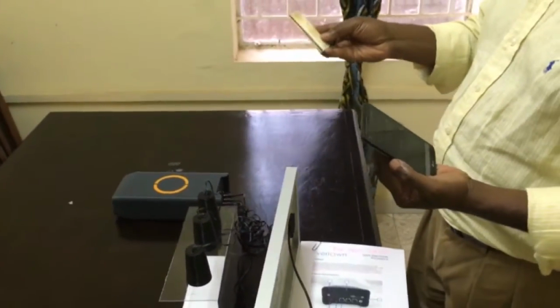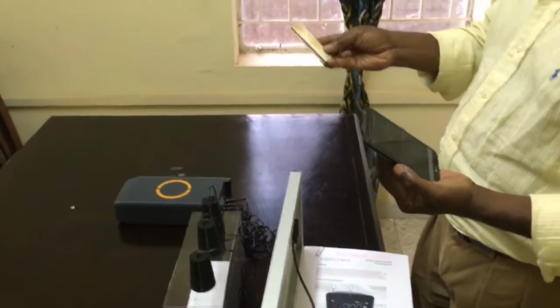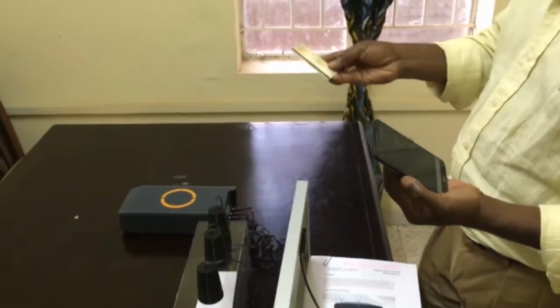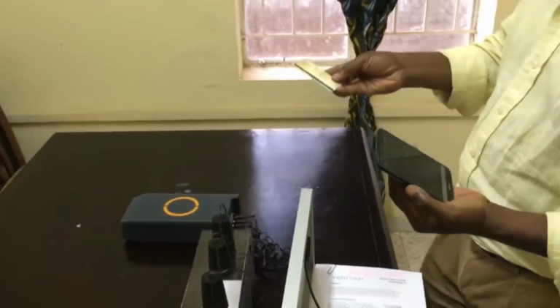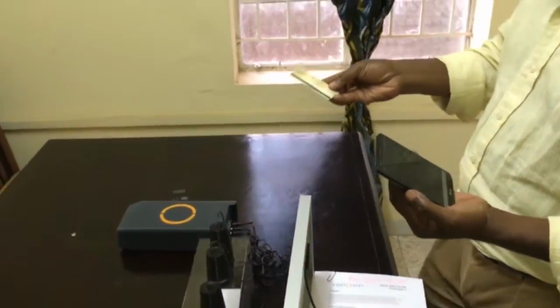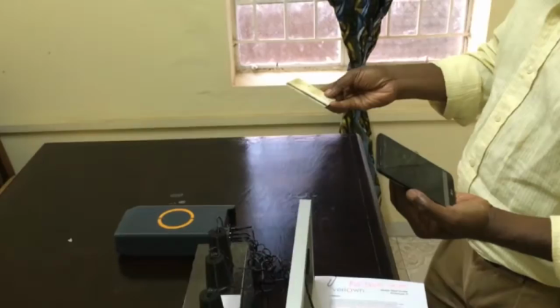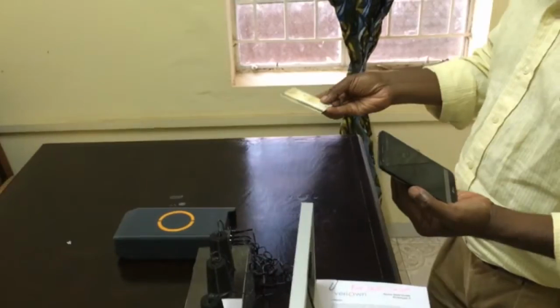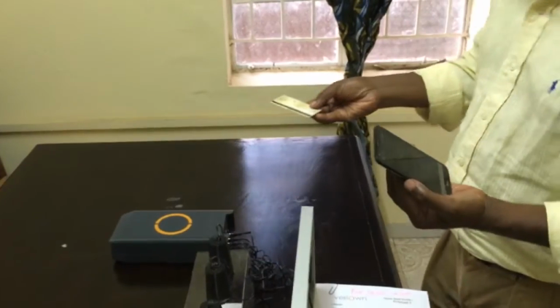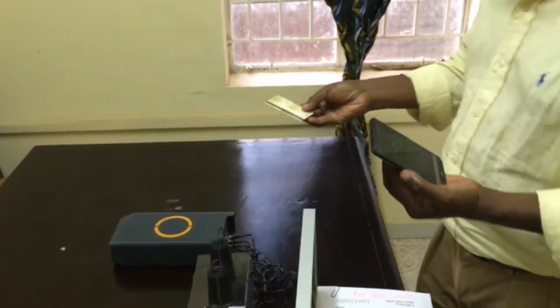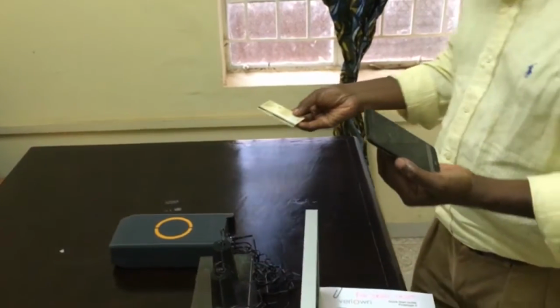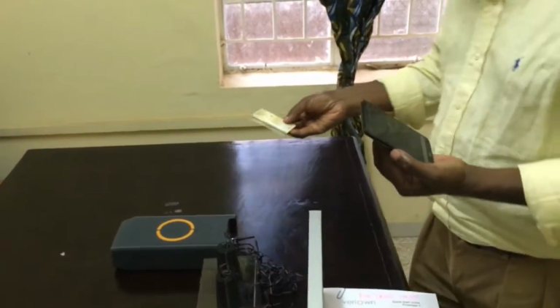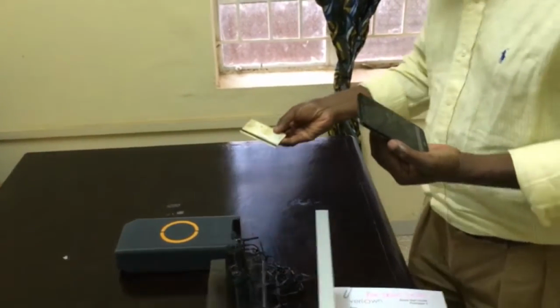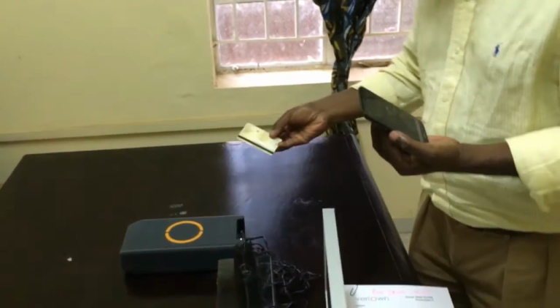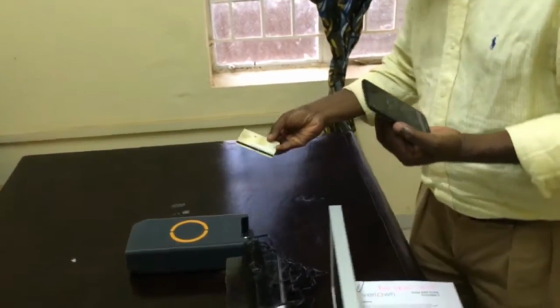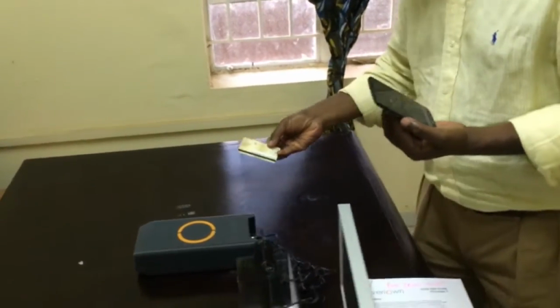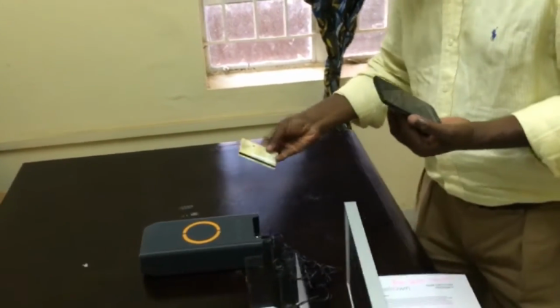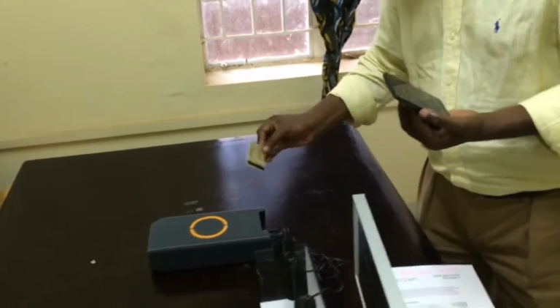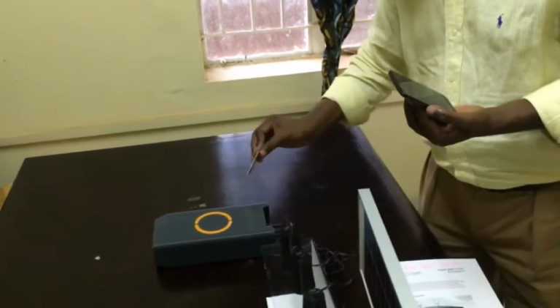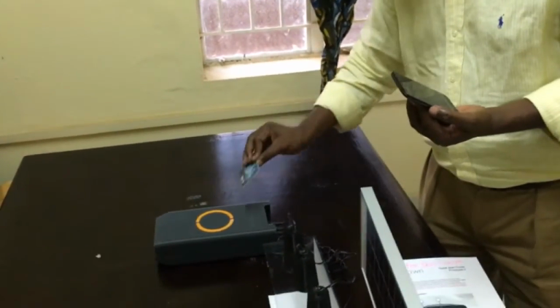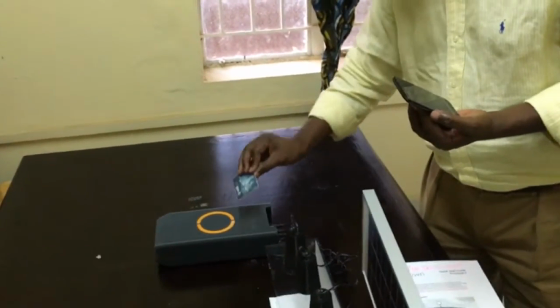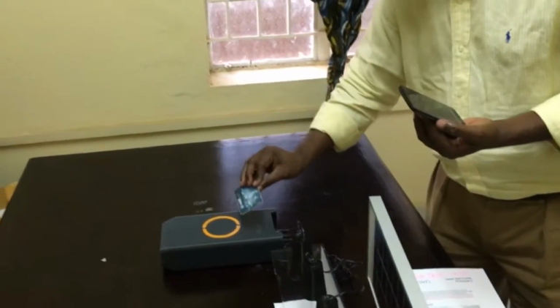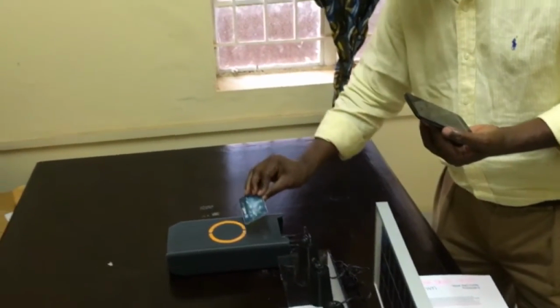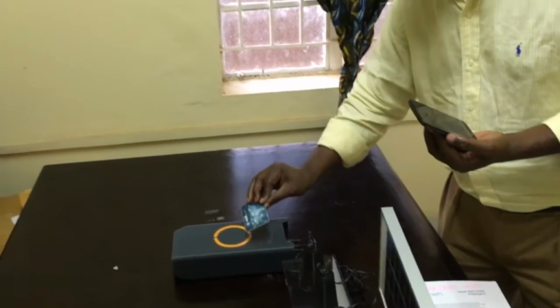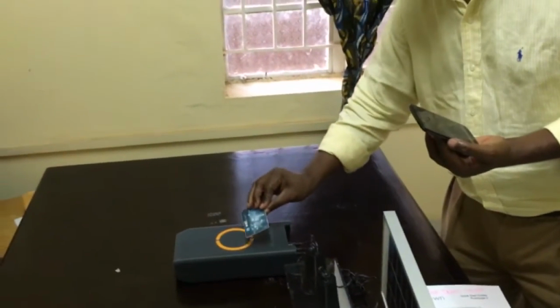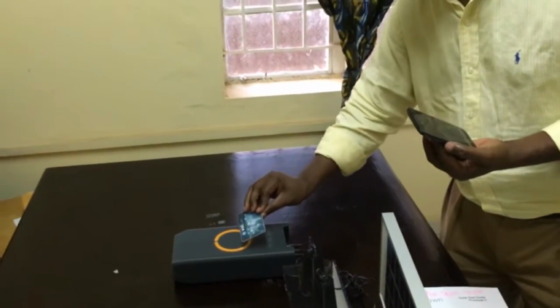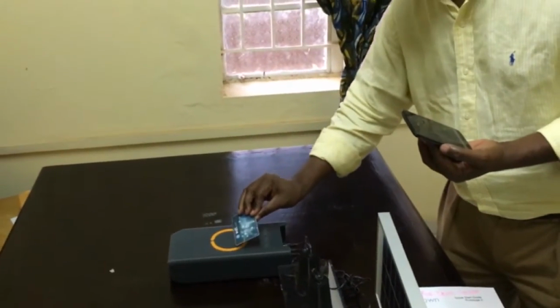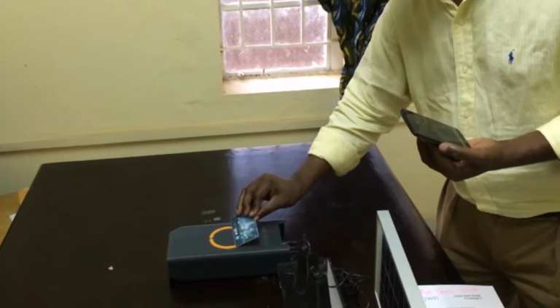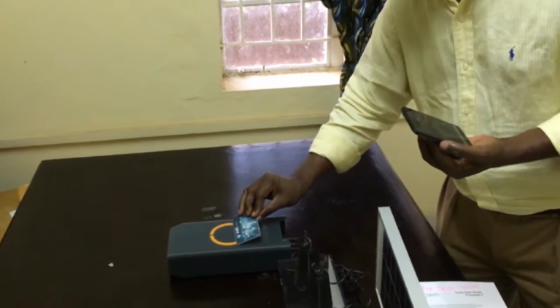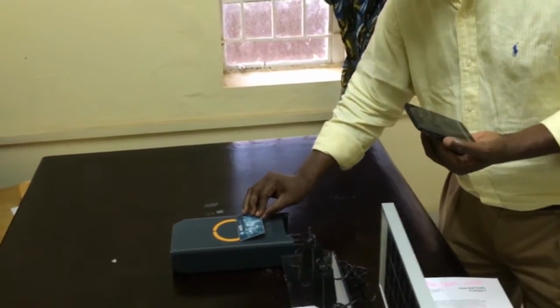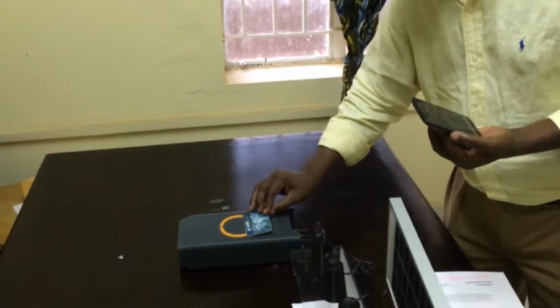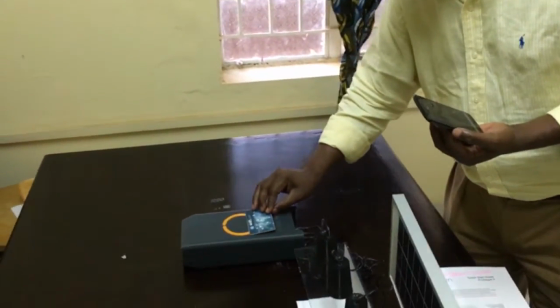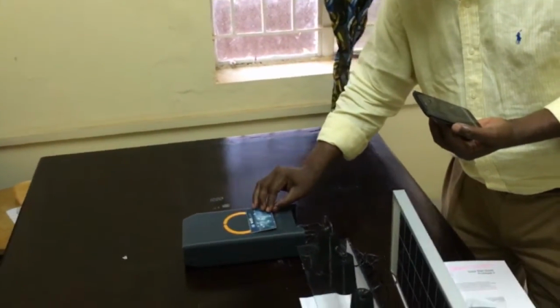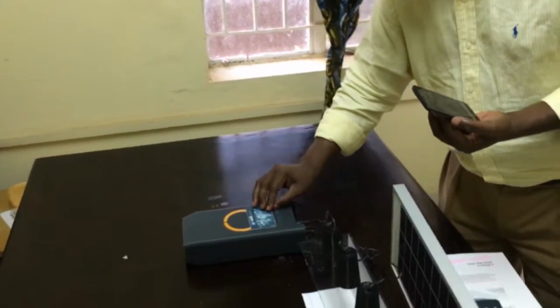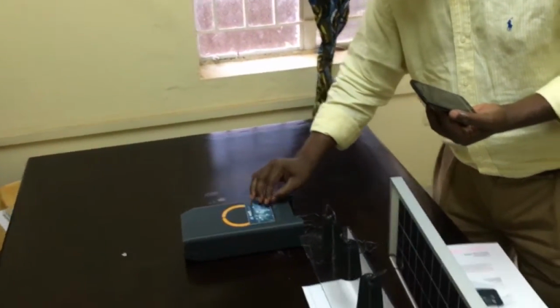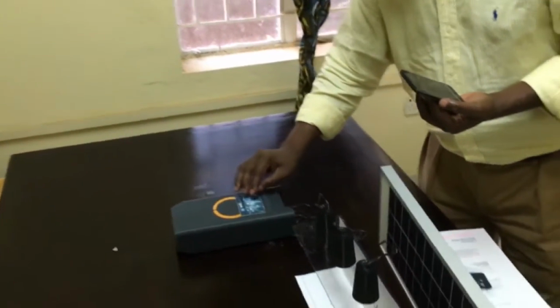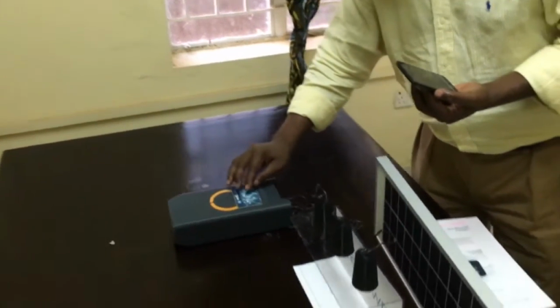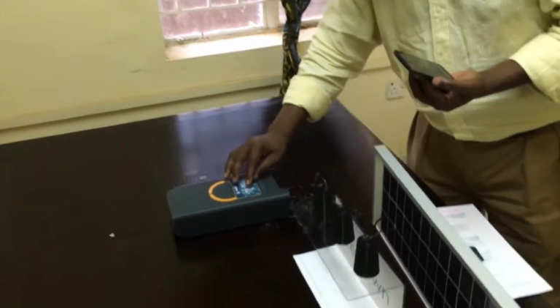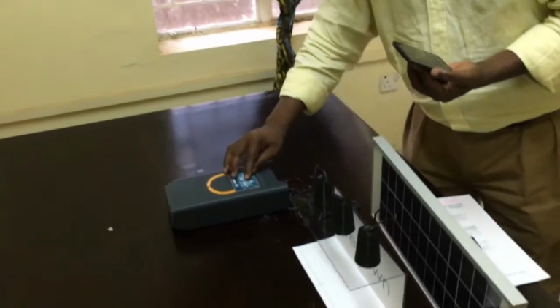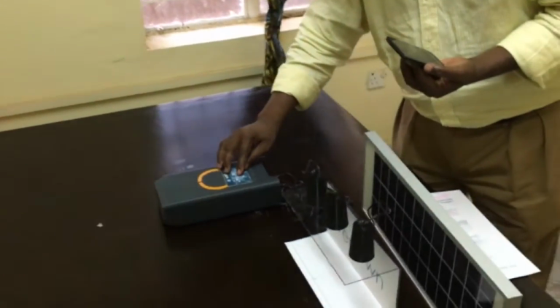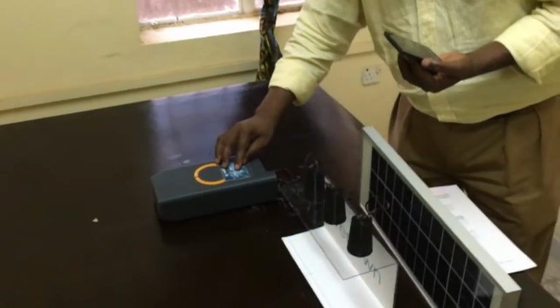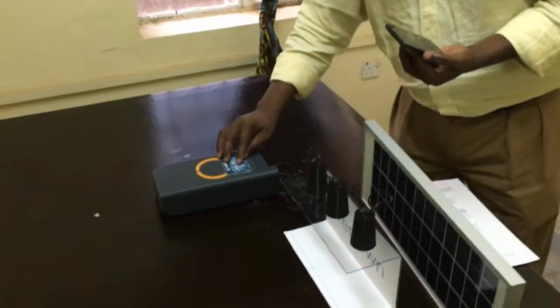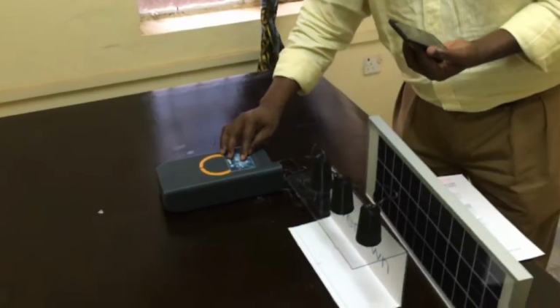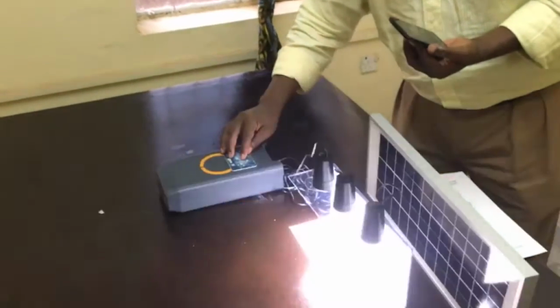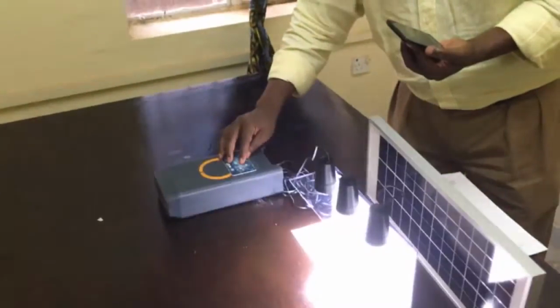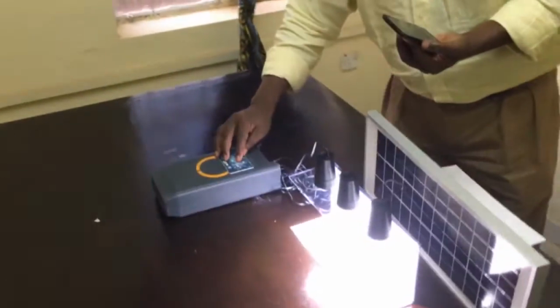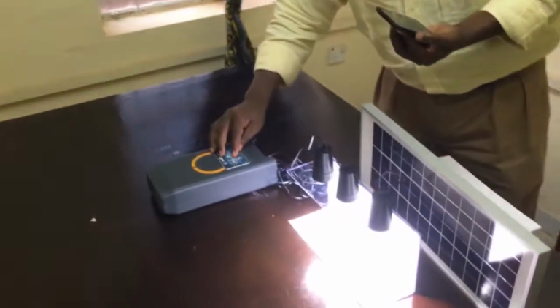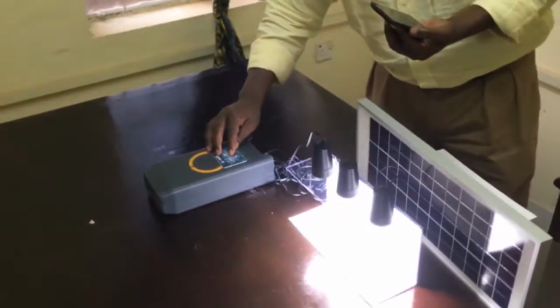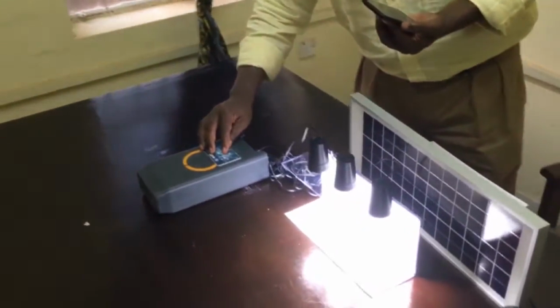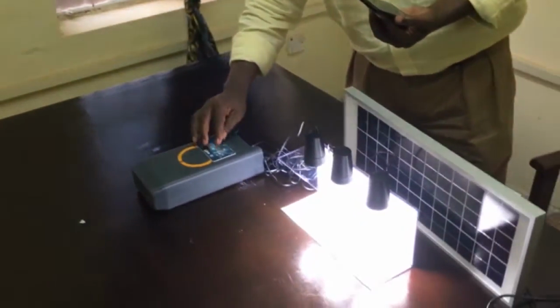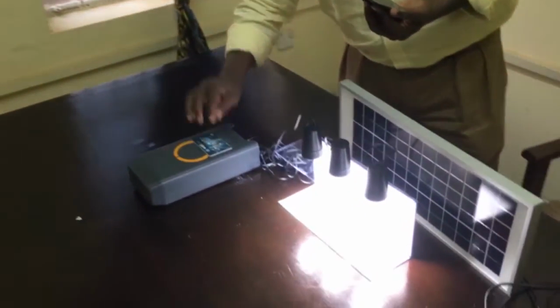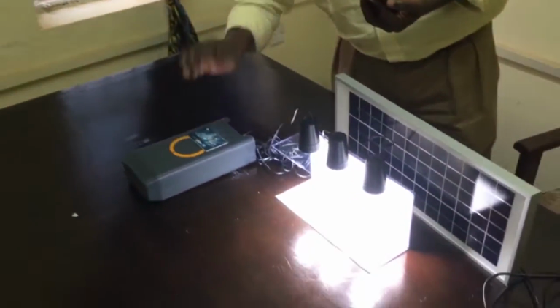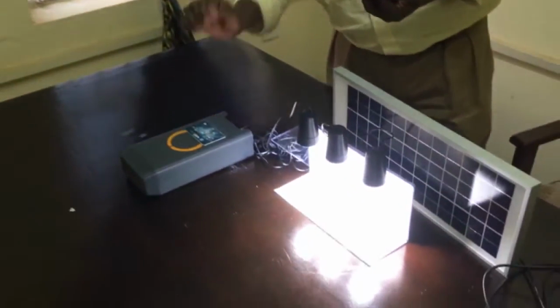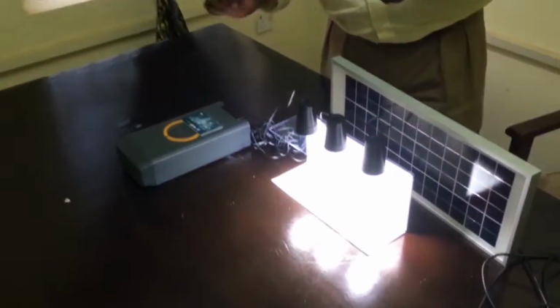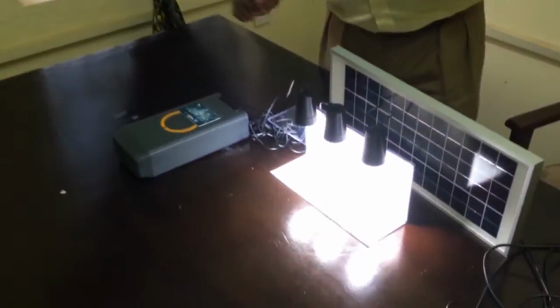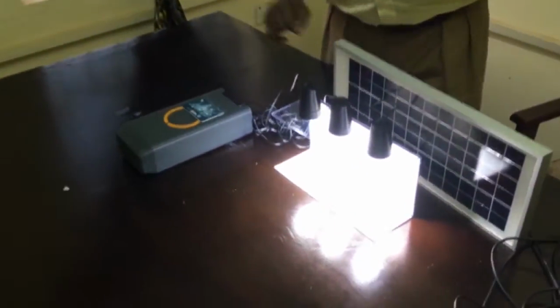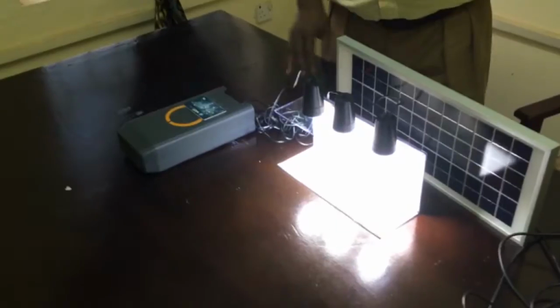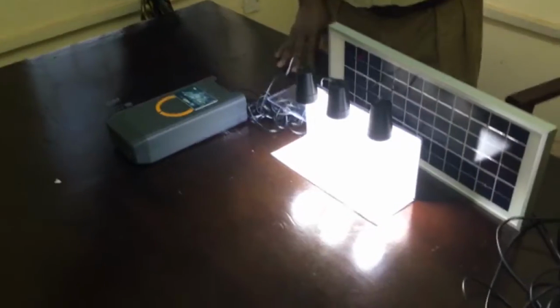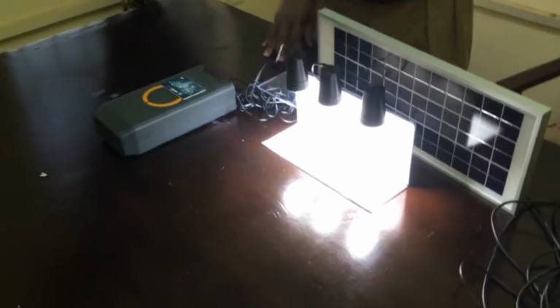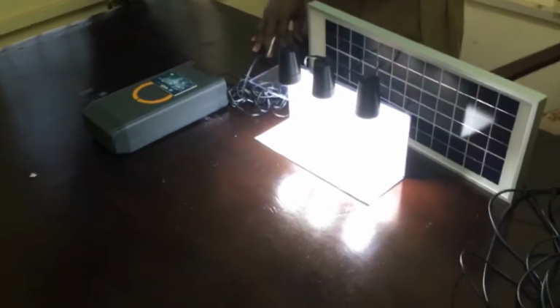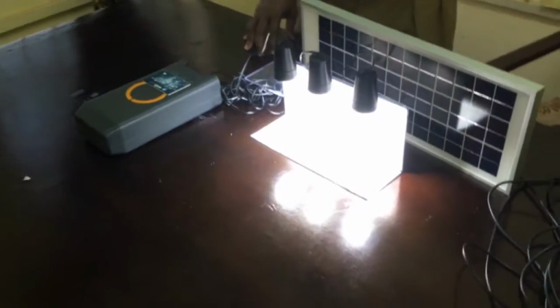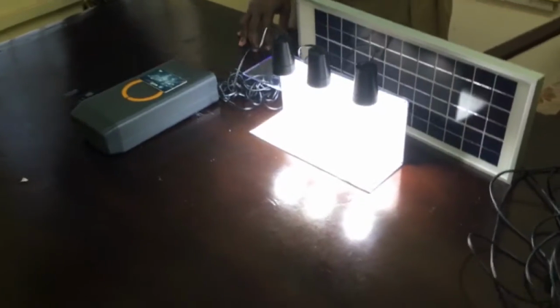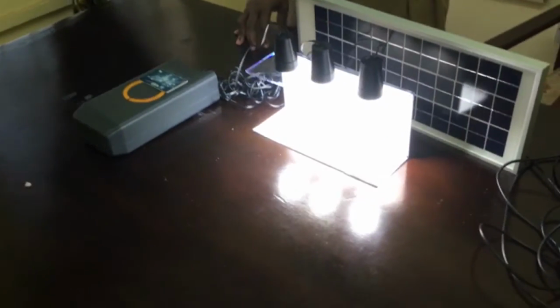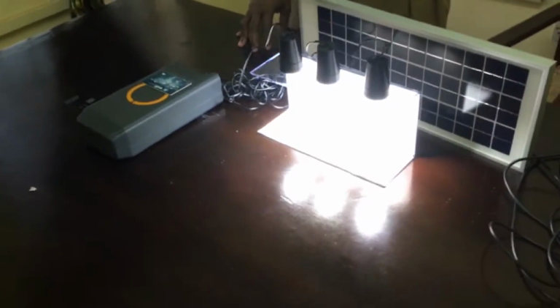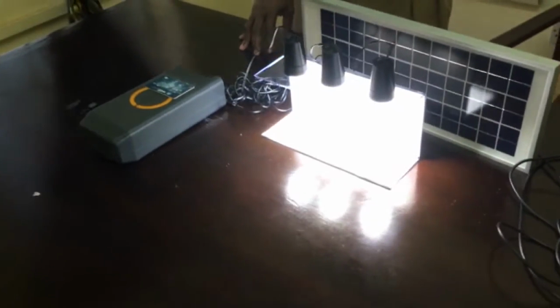The villager goes back, puts this card on the box, and he has lights.